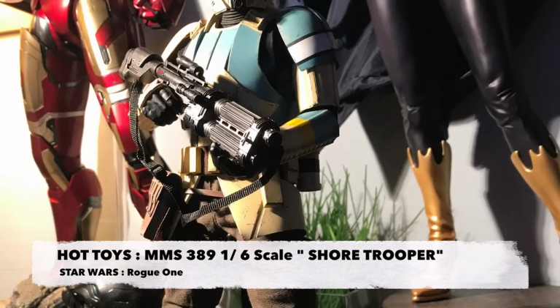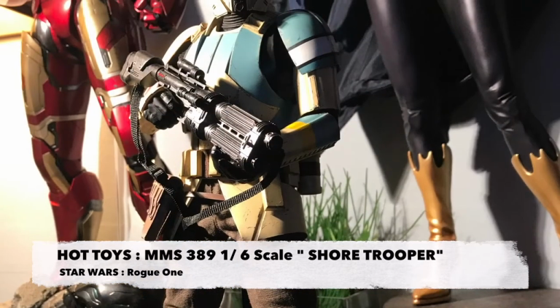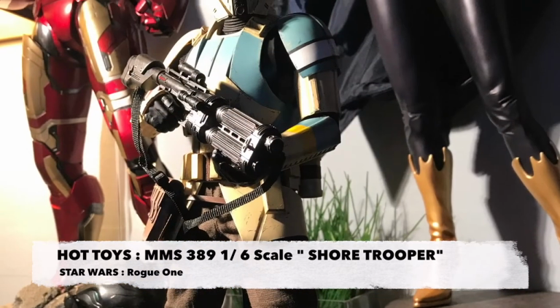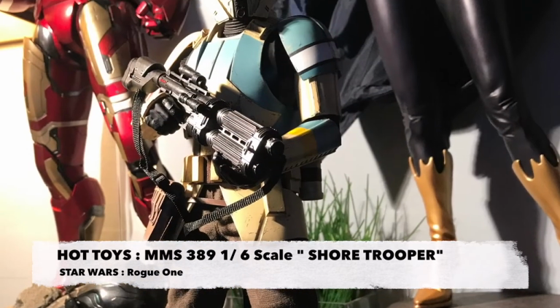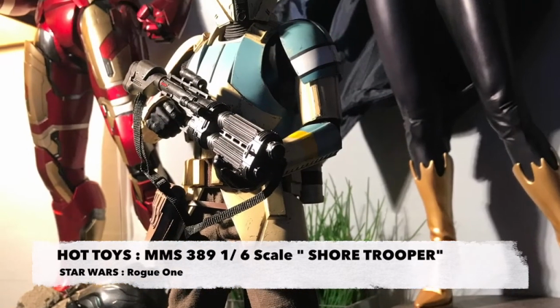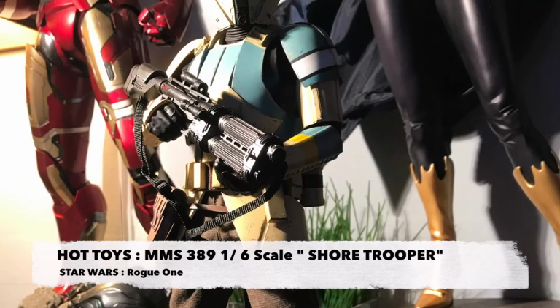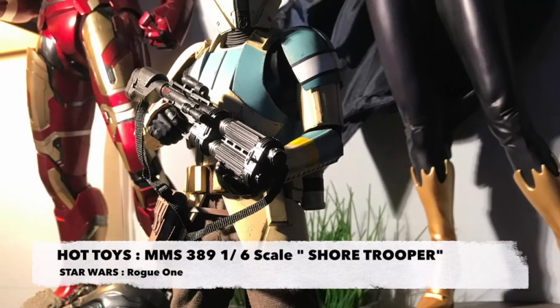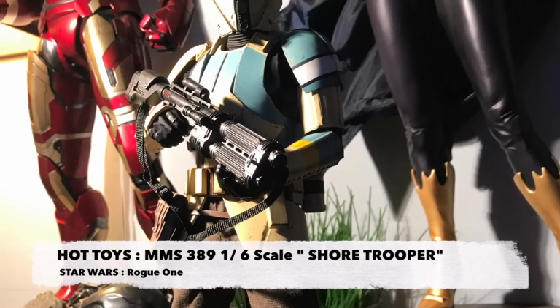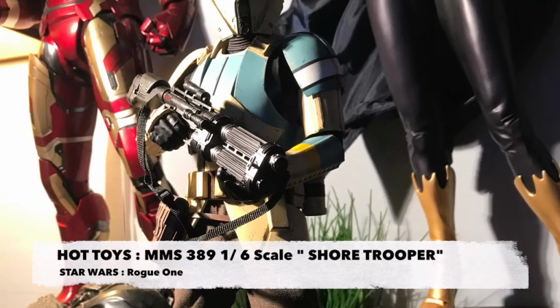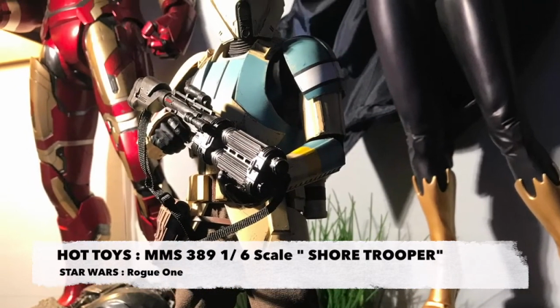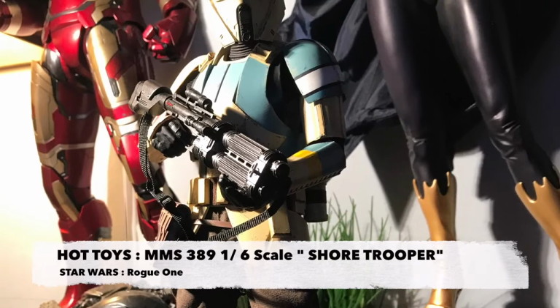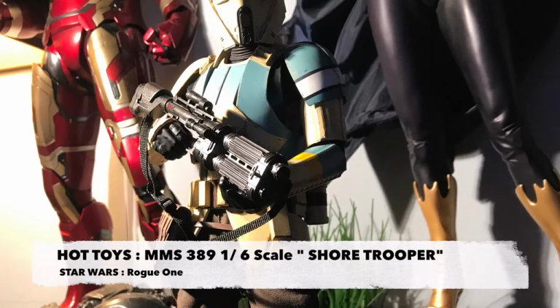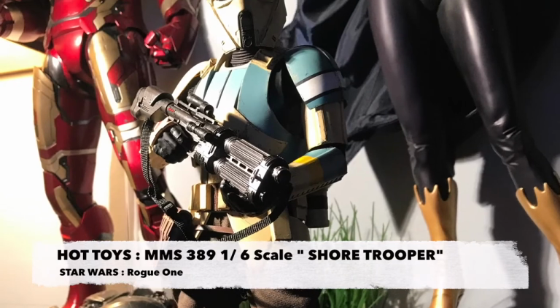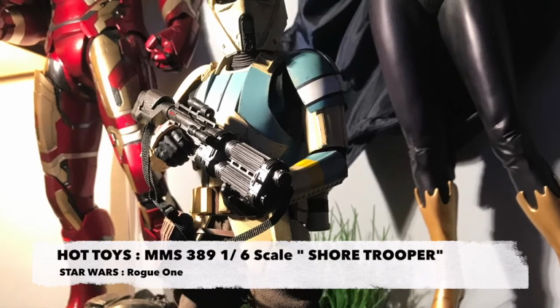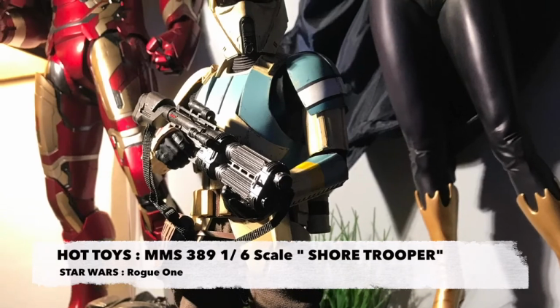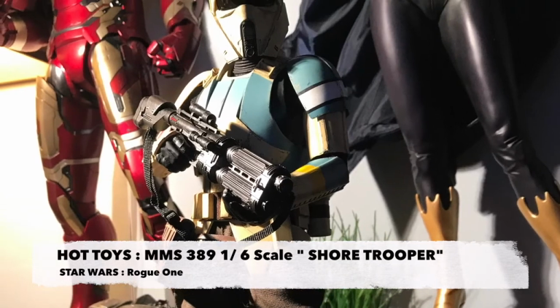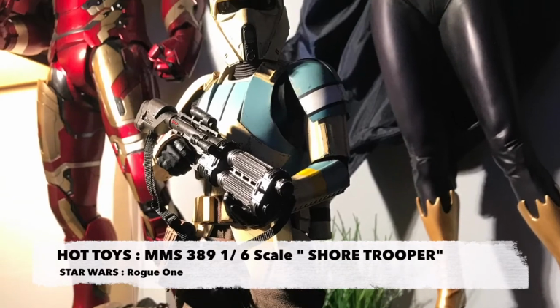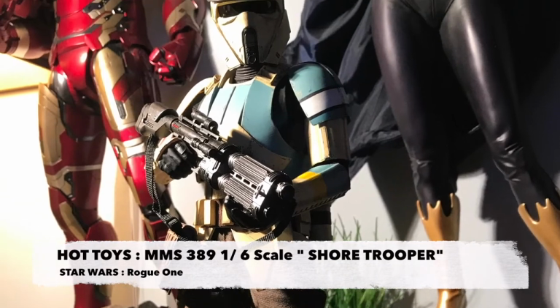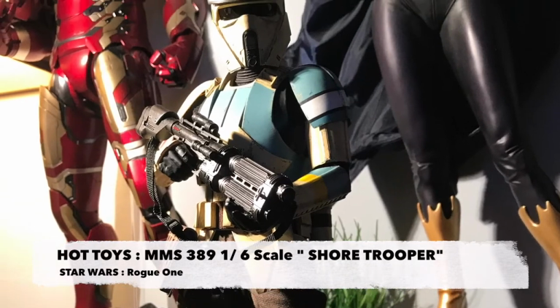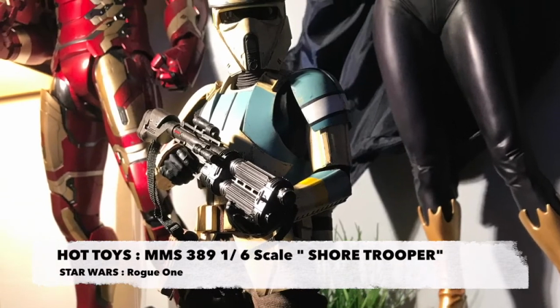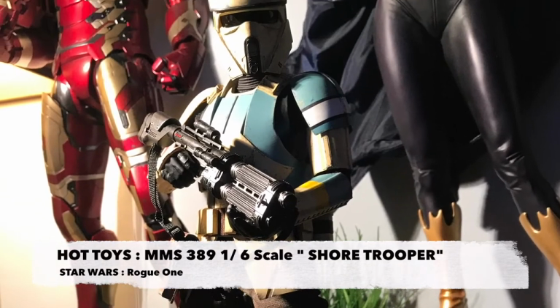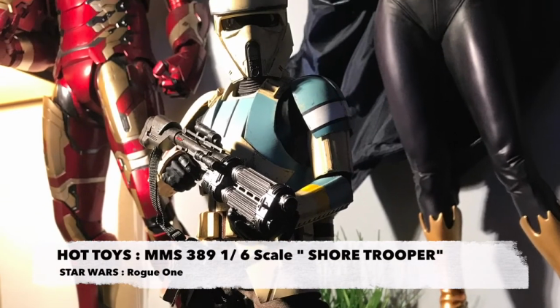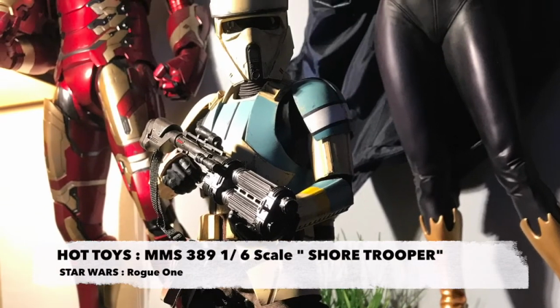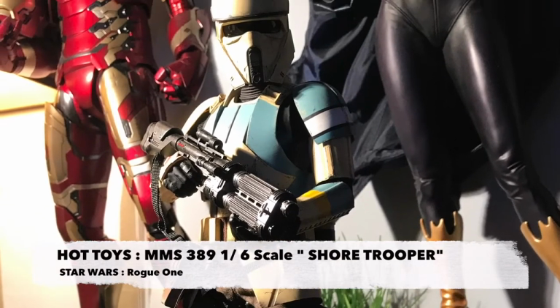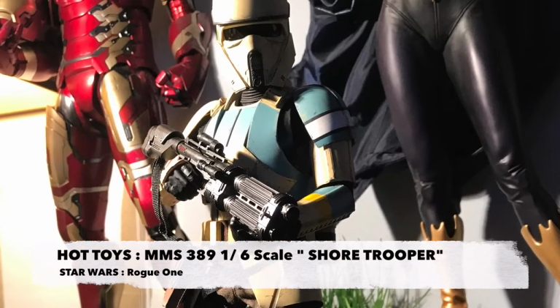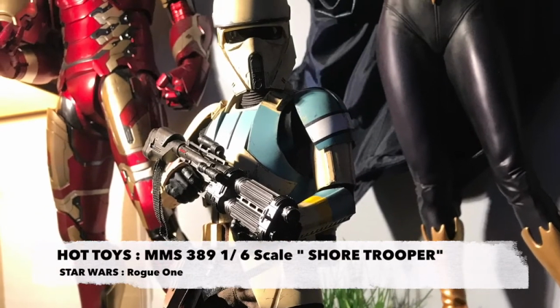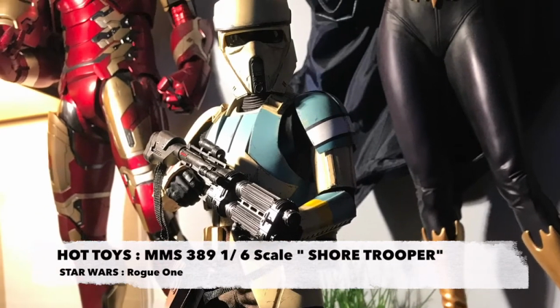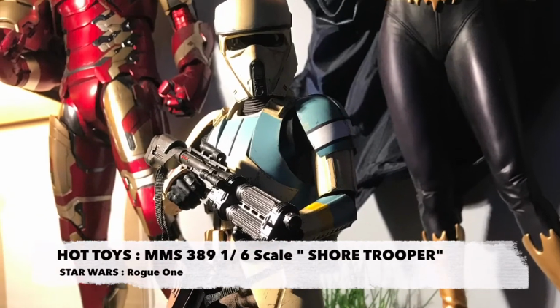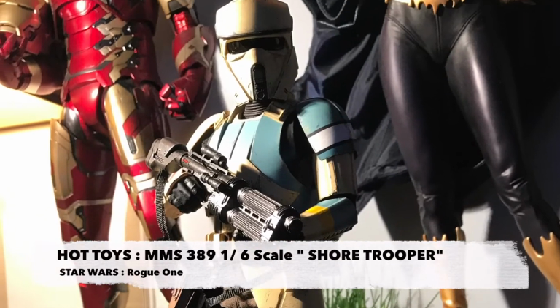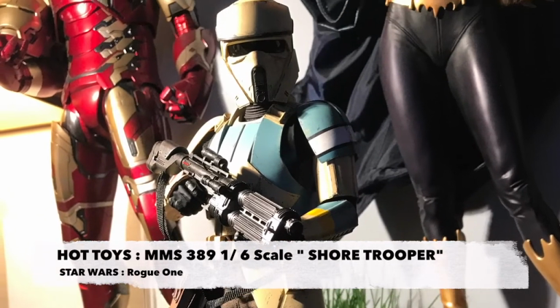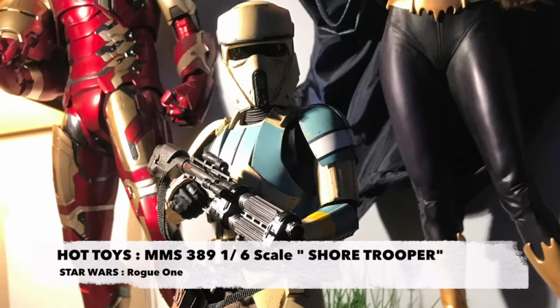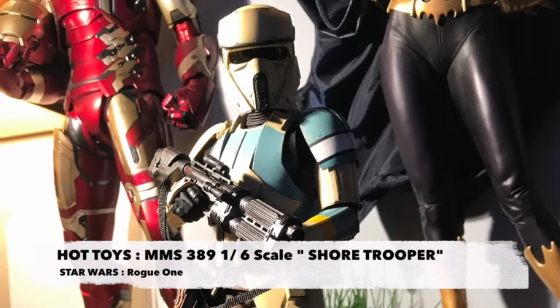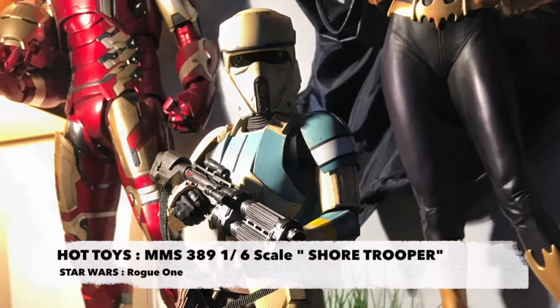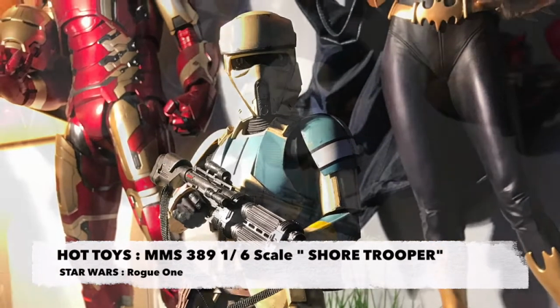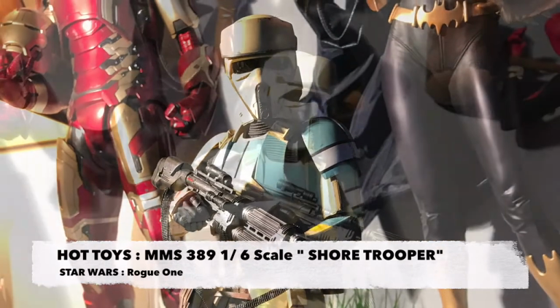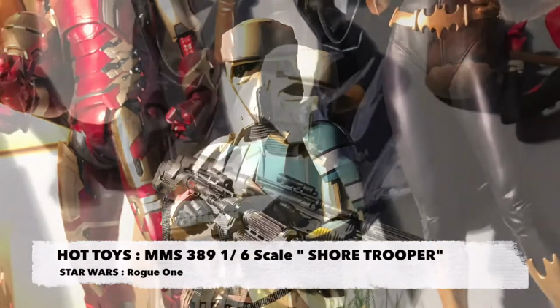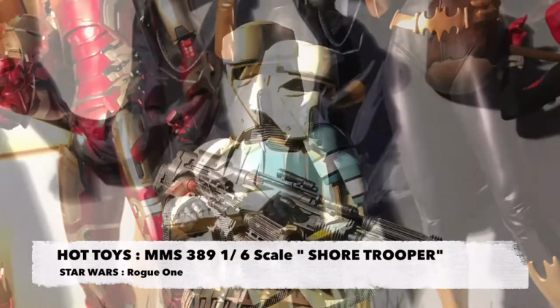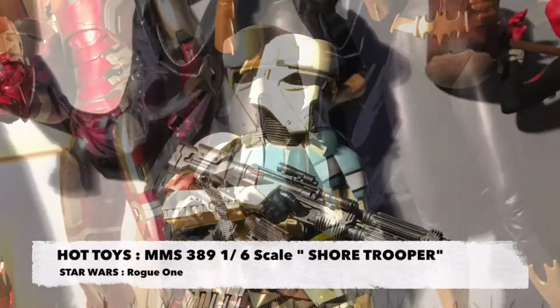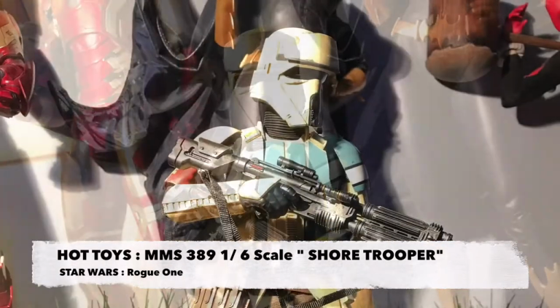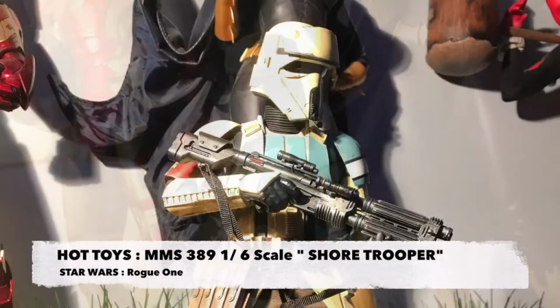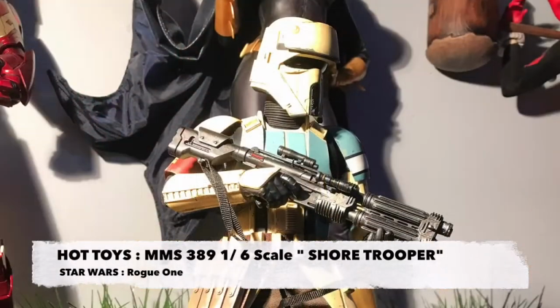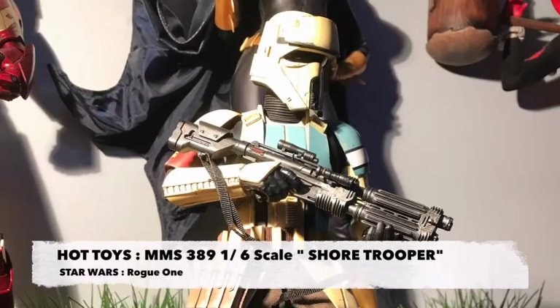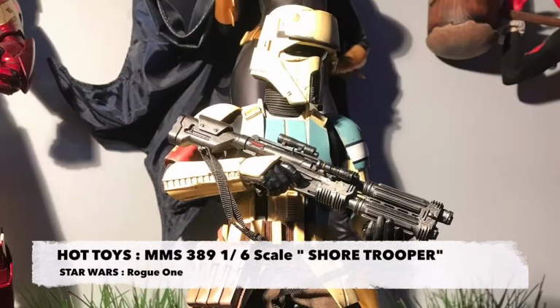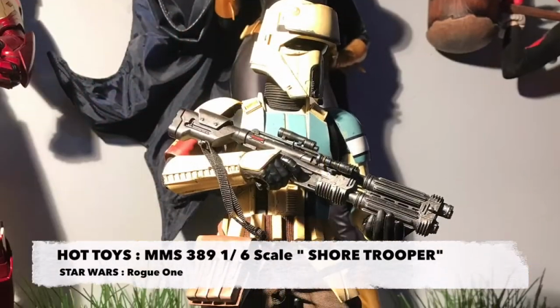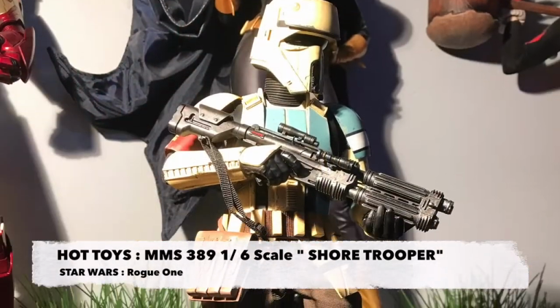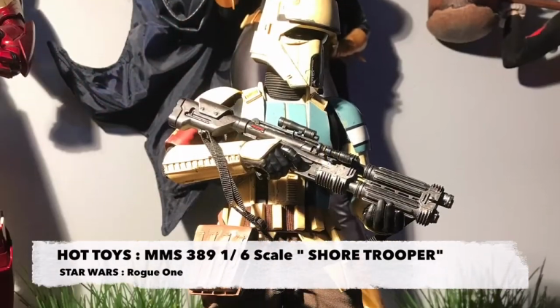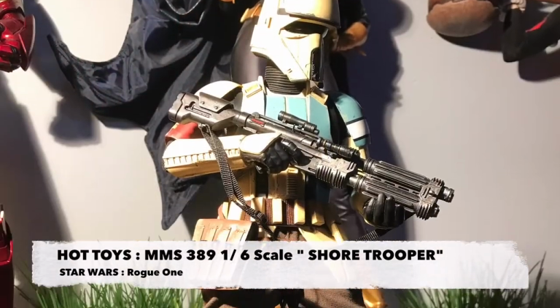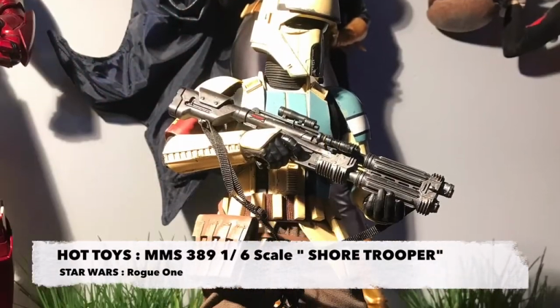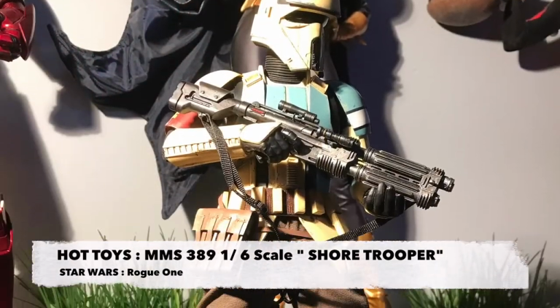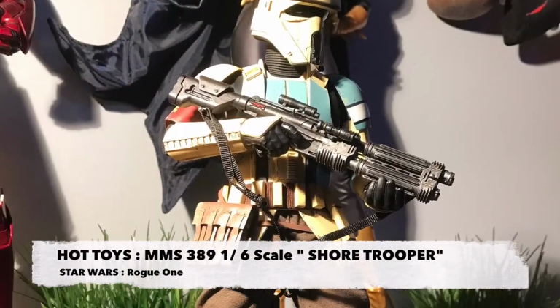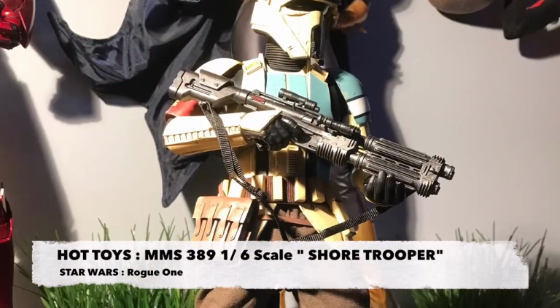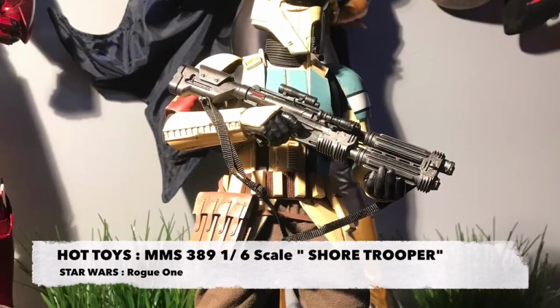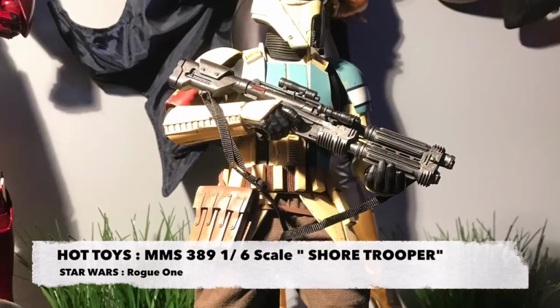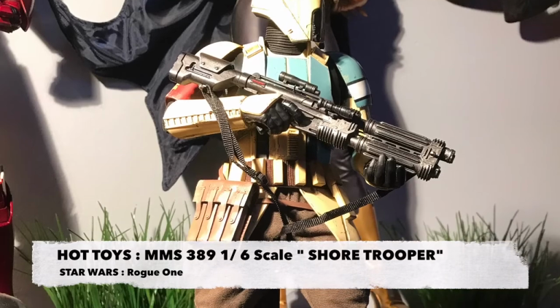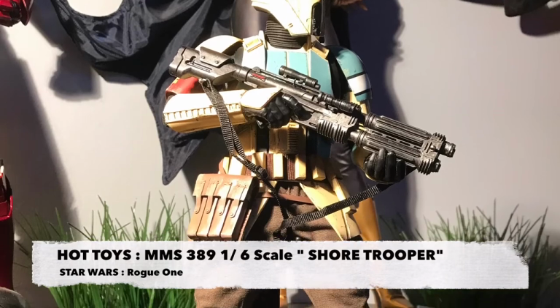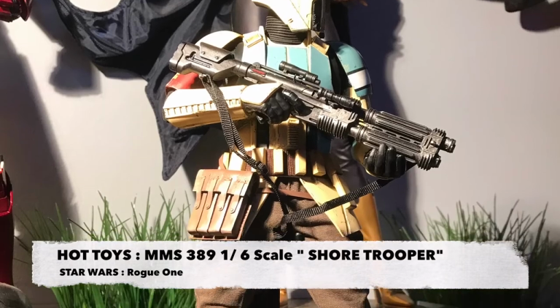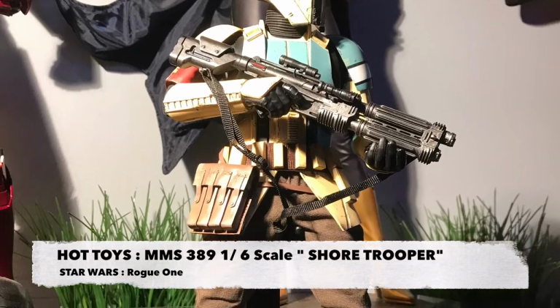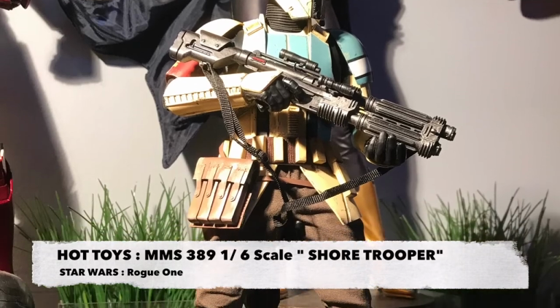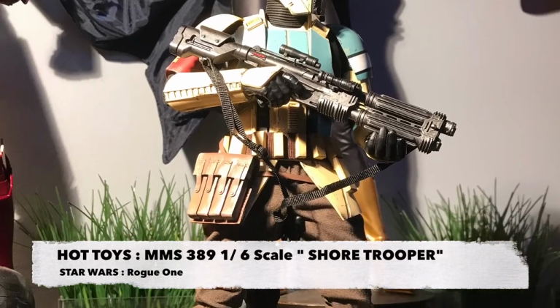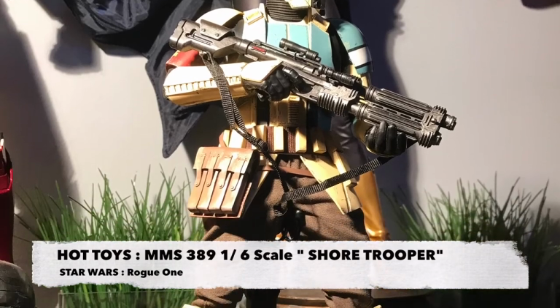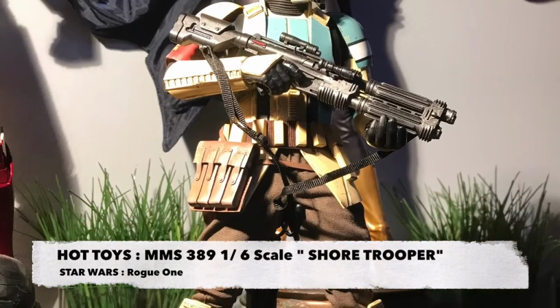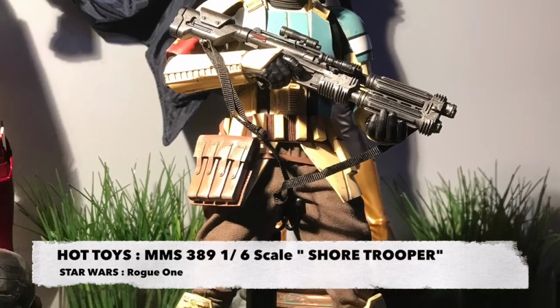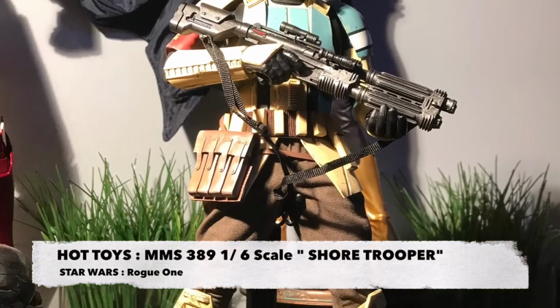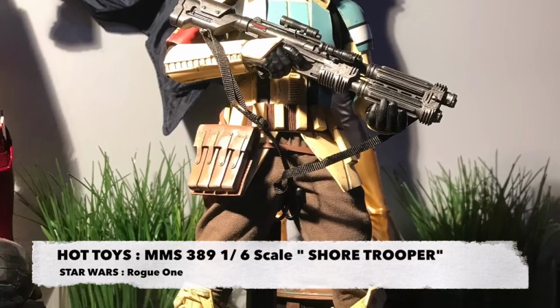Today we got something really cool — we're going to be taking a look at Hot Toys Movie Masterpiece 389, 1/6 scale figure of the Shore Troopers.